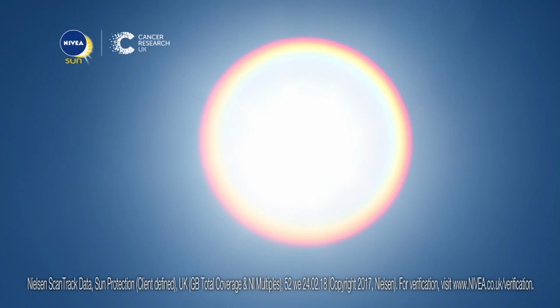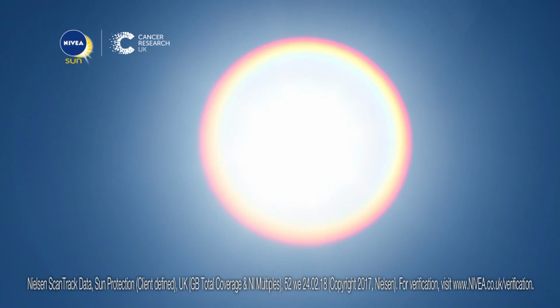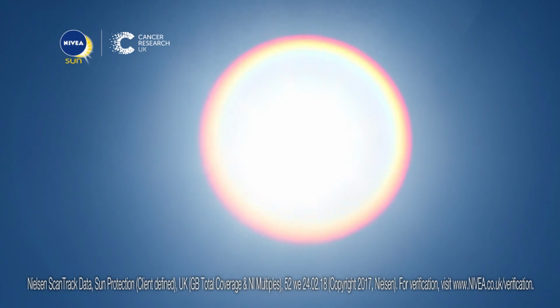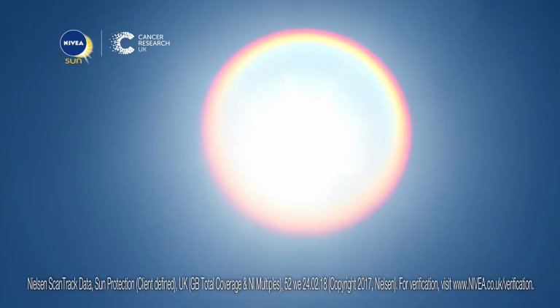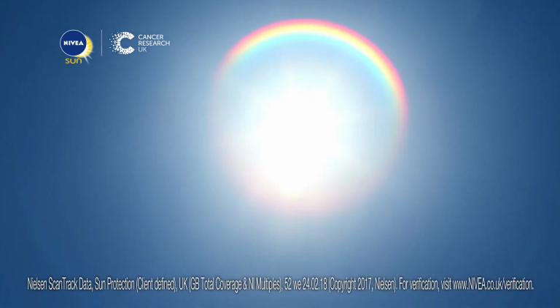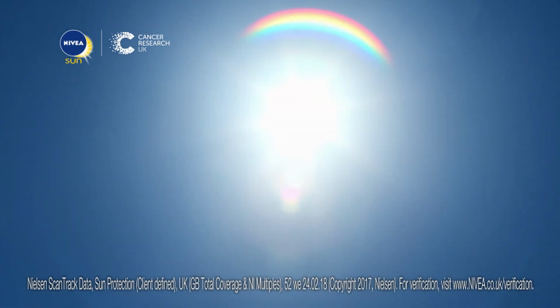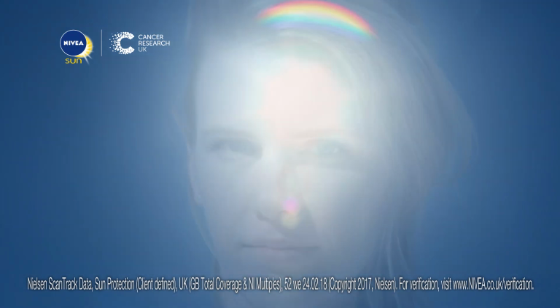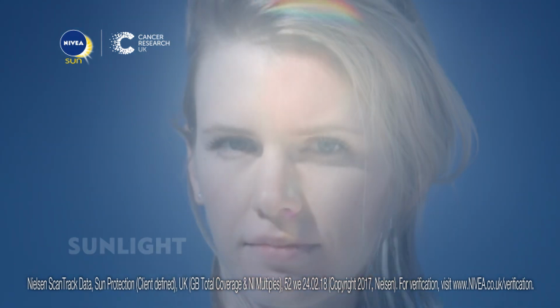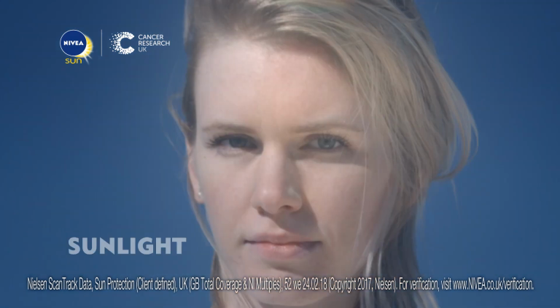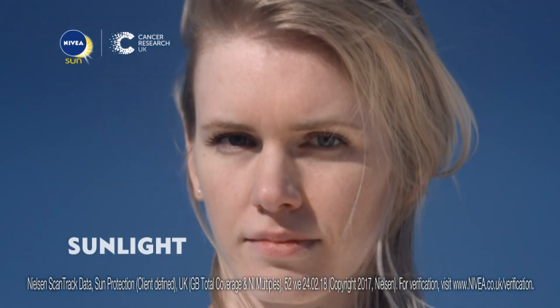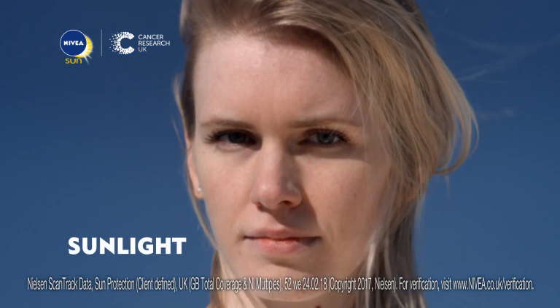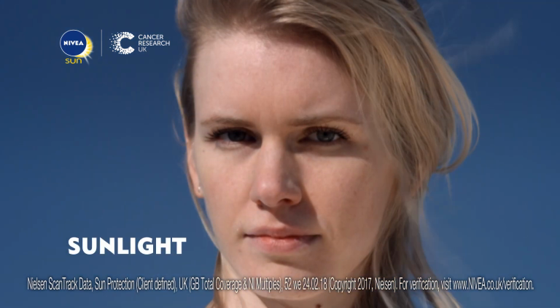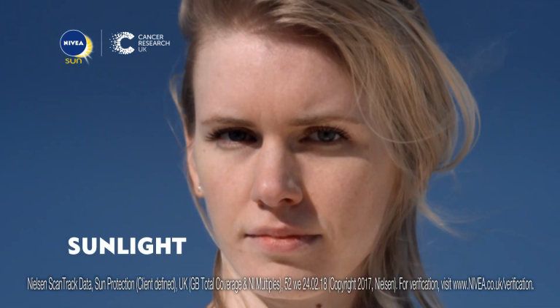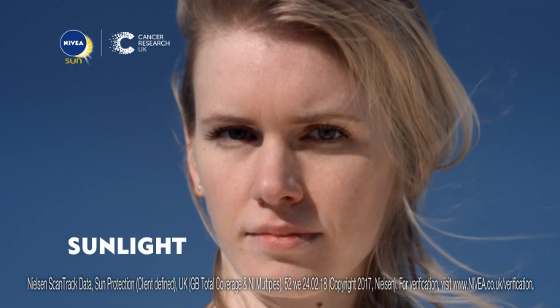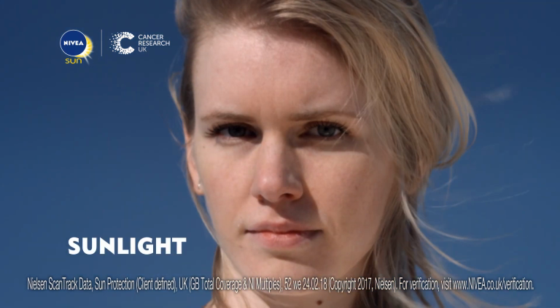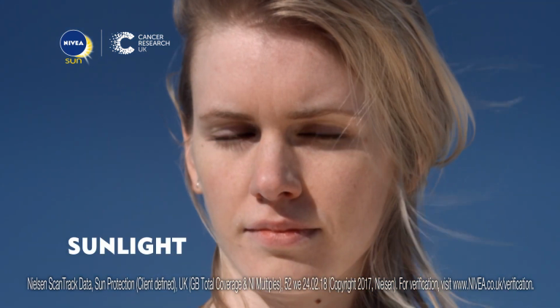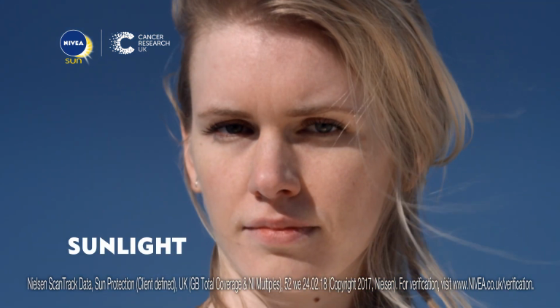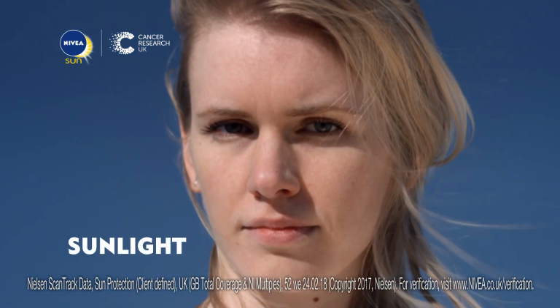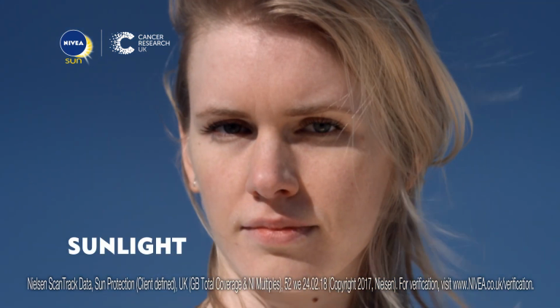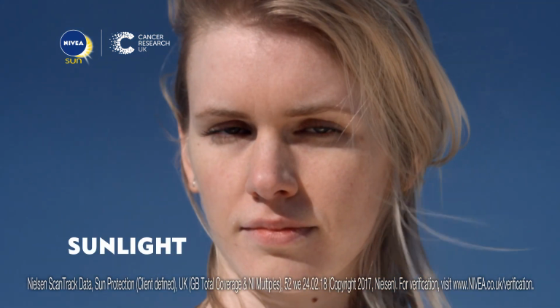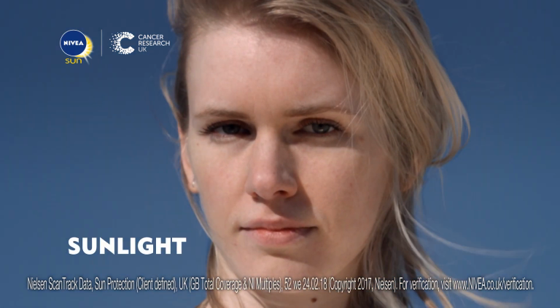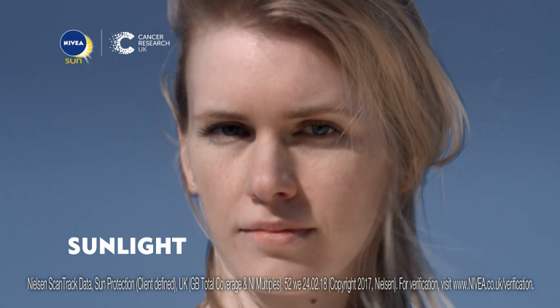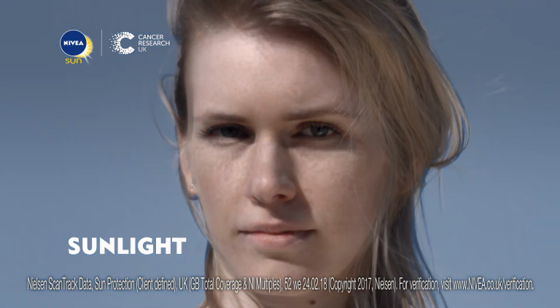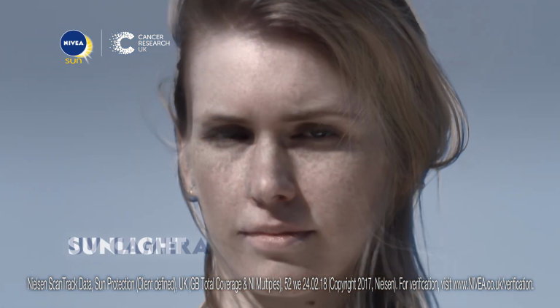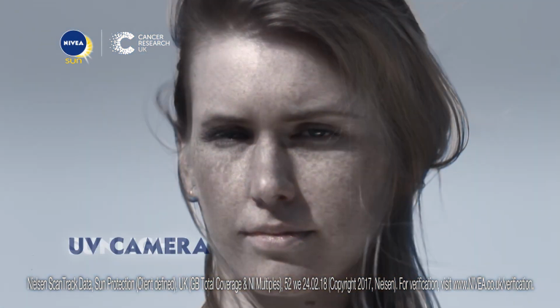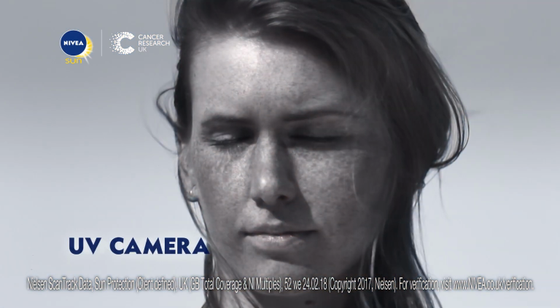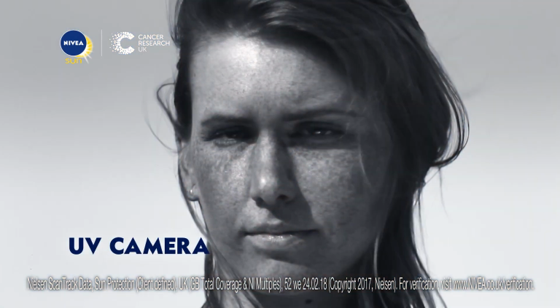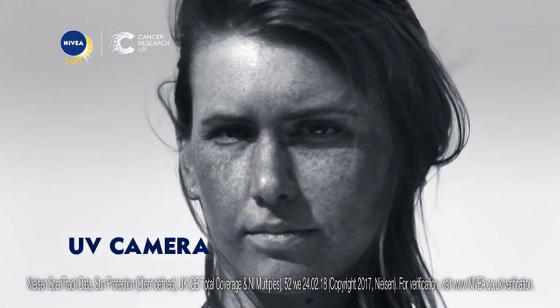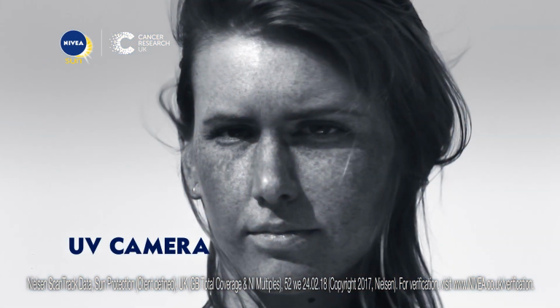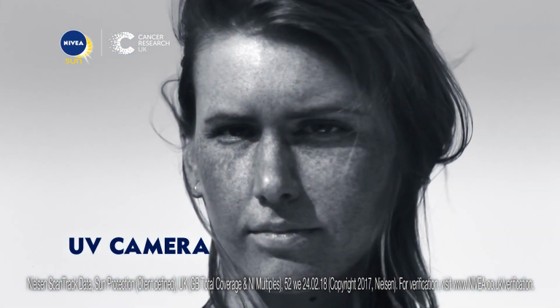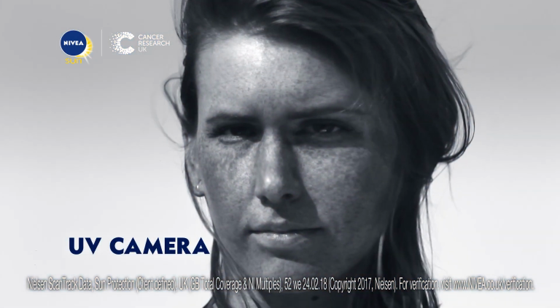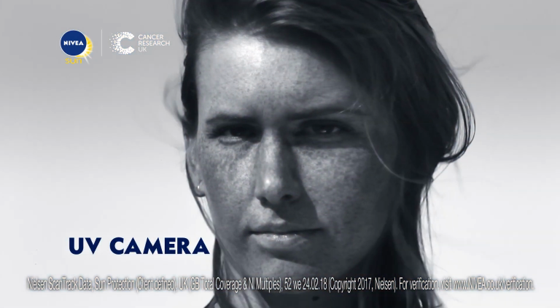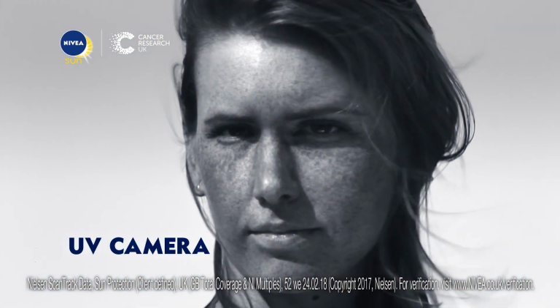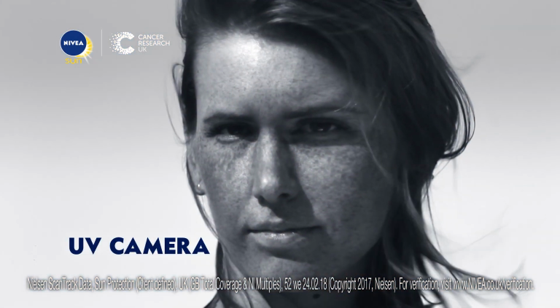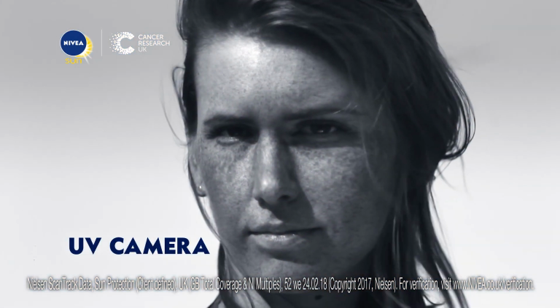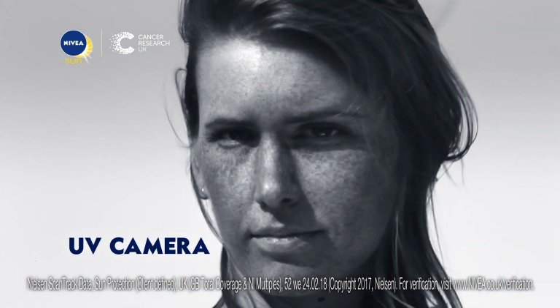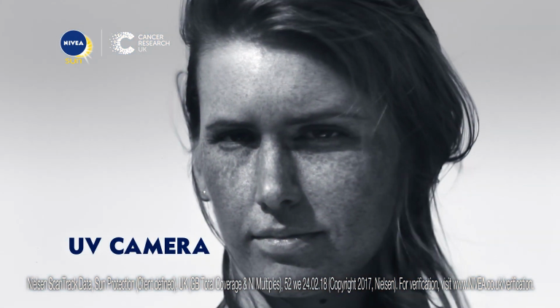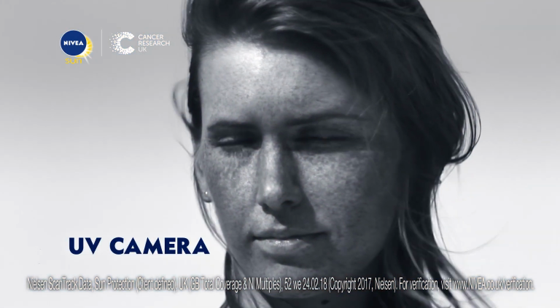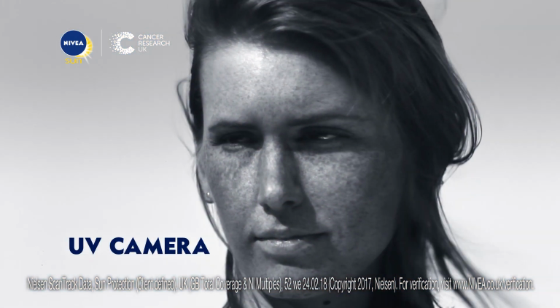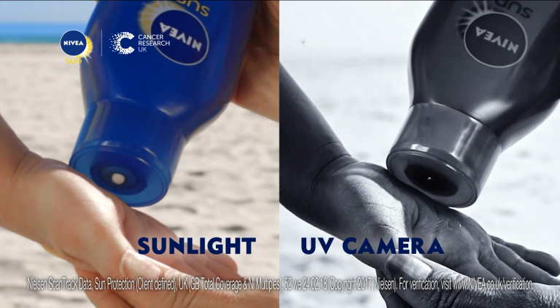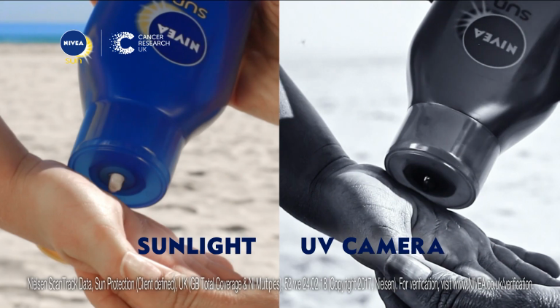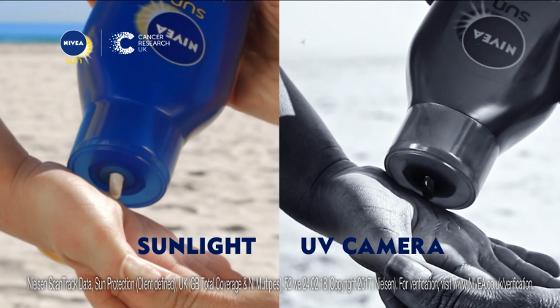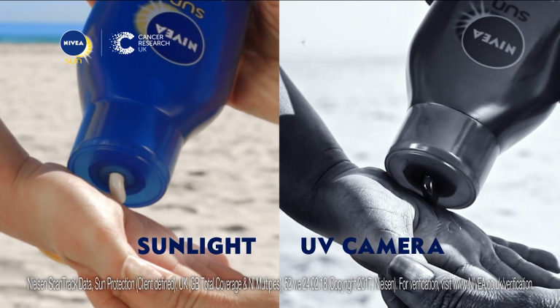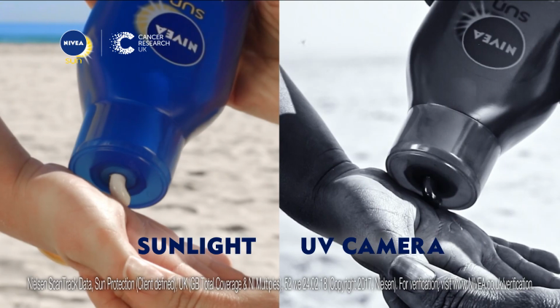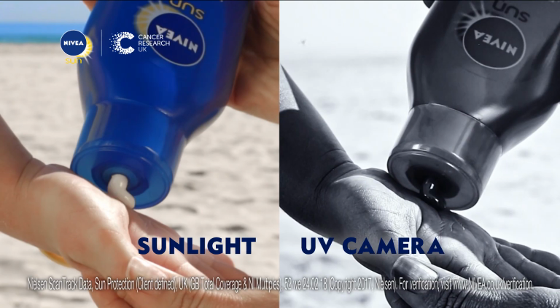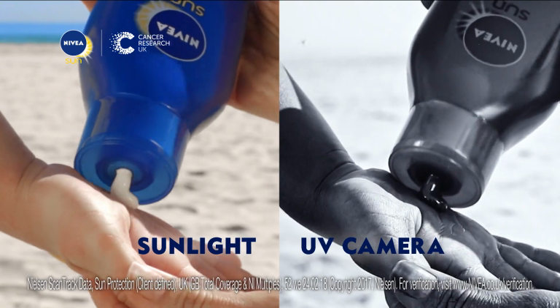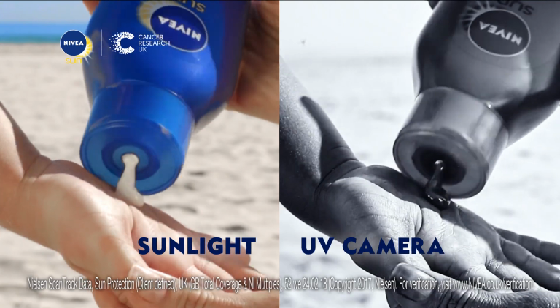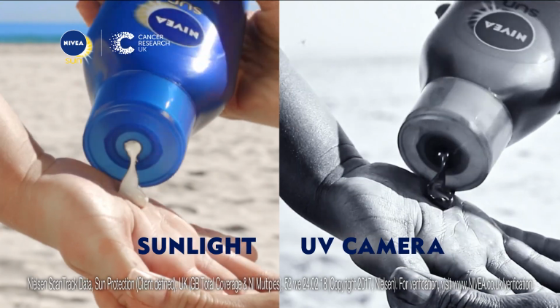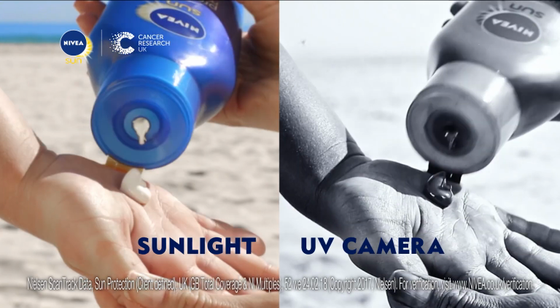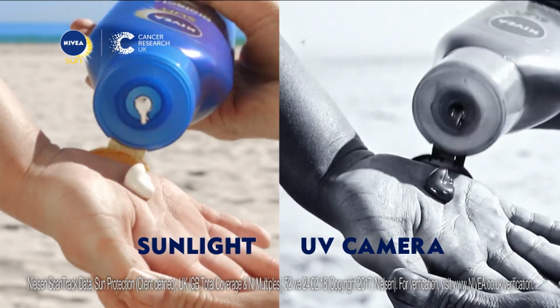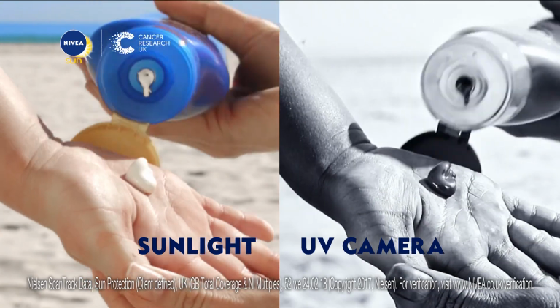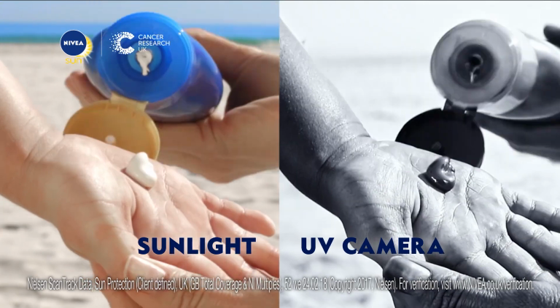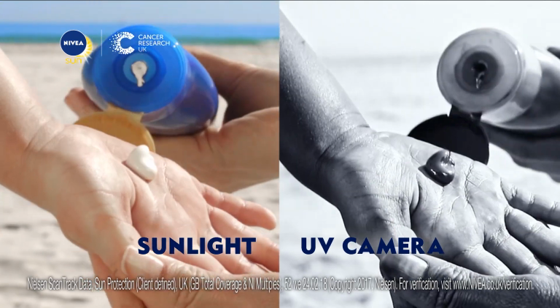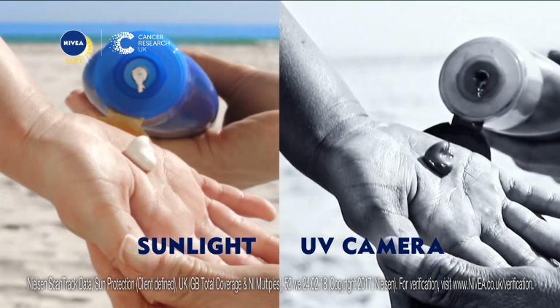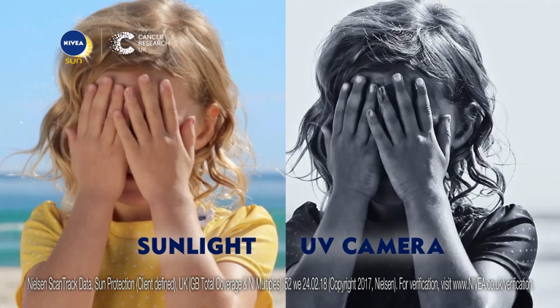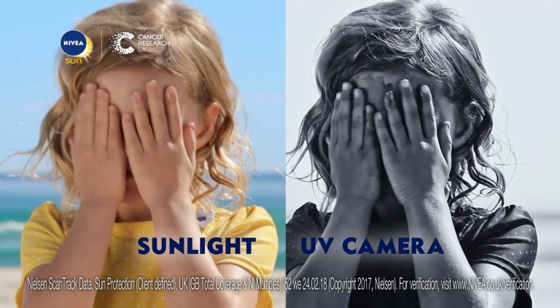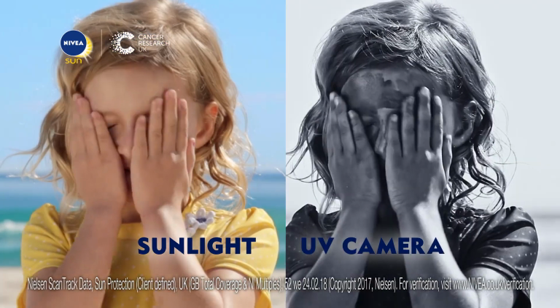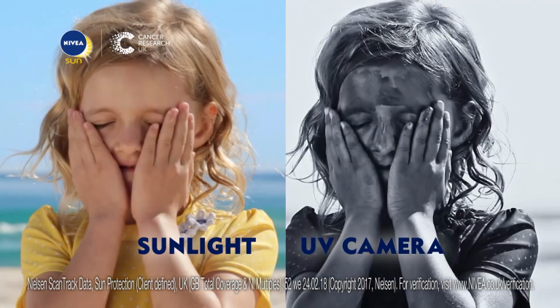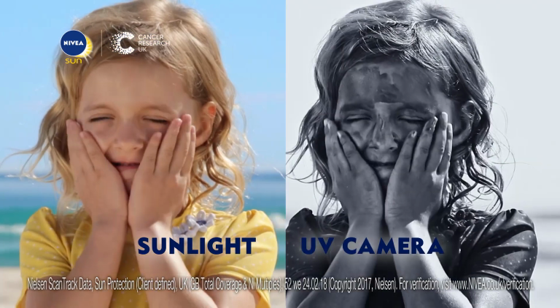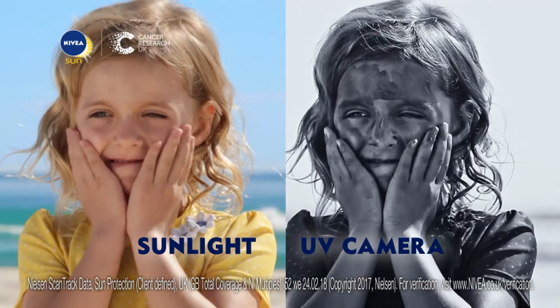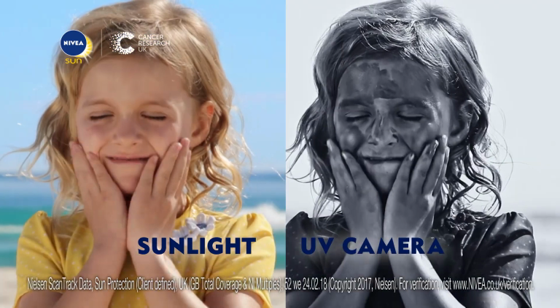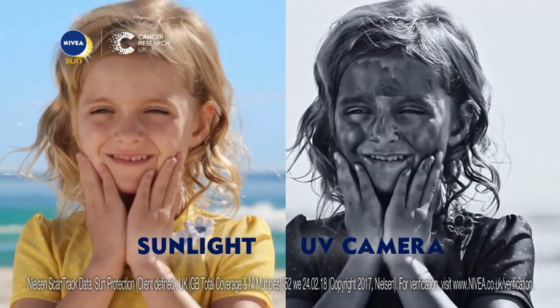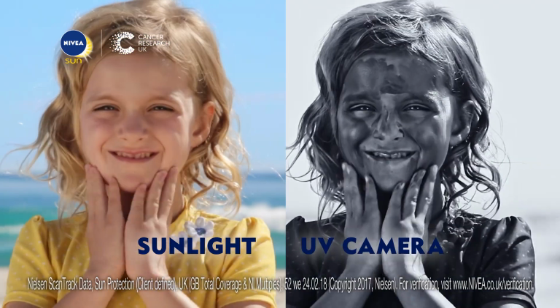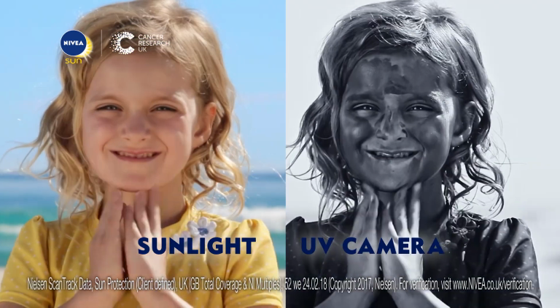The sun's UV rays affect your skin. With a UV camera you can see it. It also shows how Nivea Sun helps protect skin from UV.